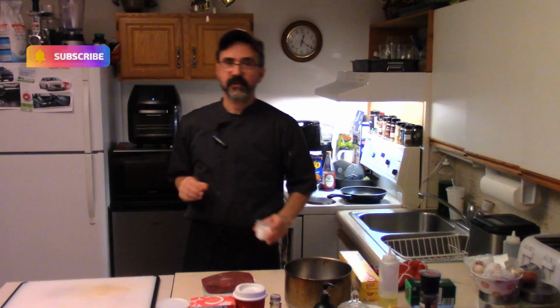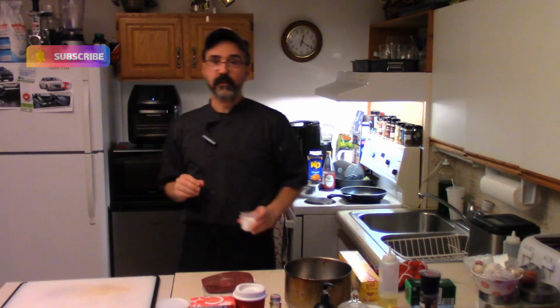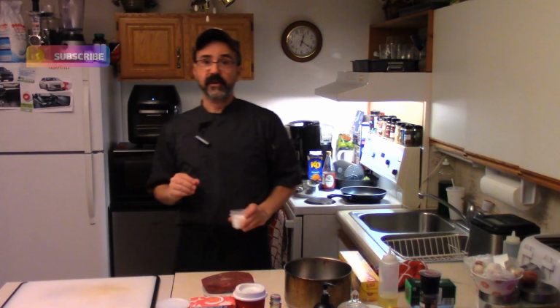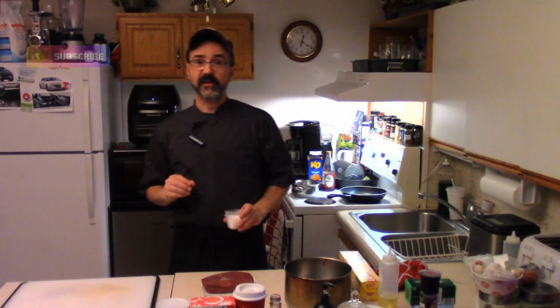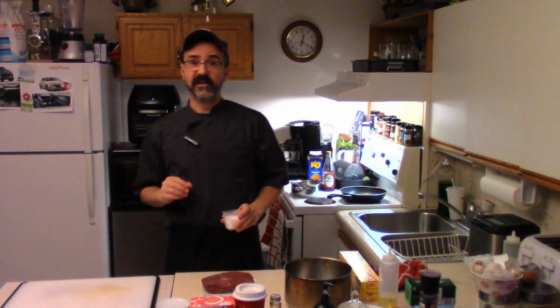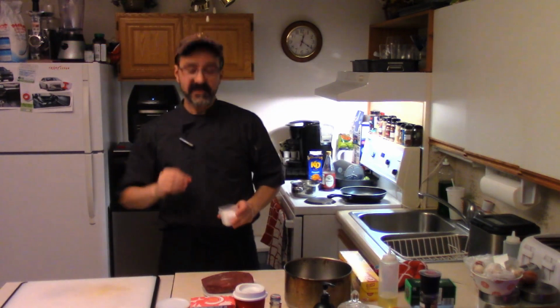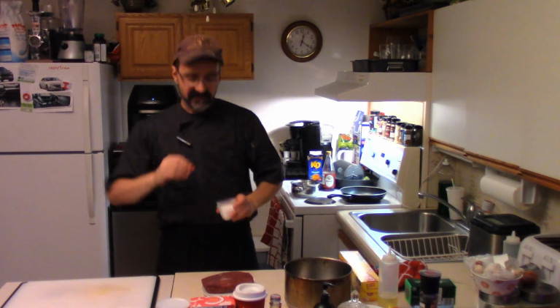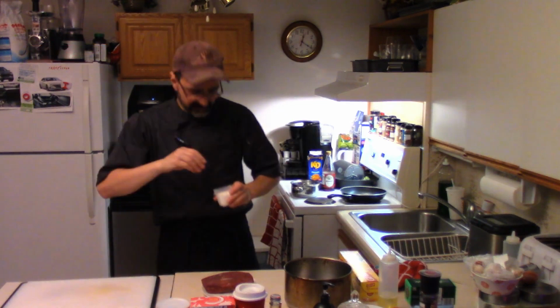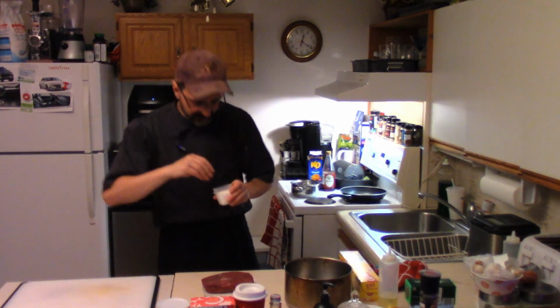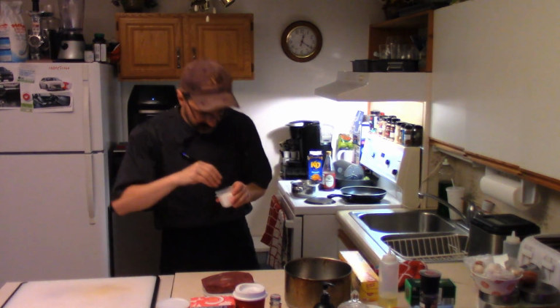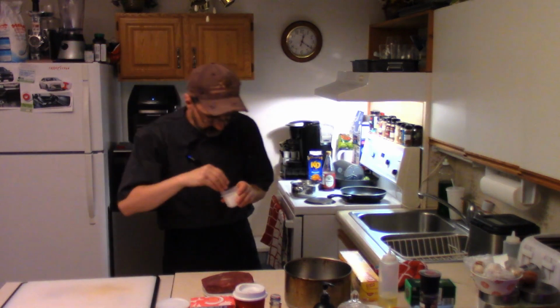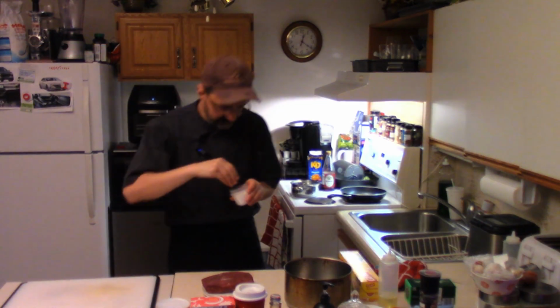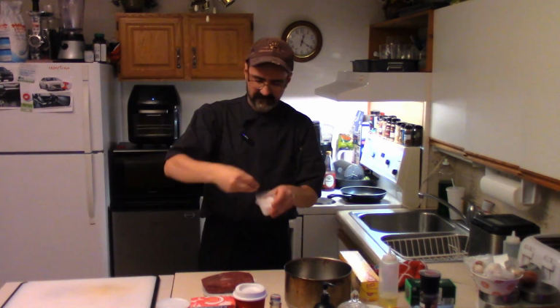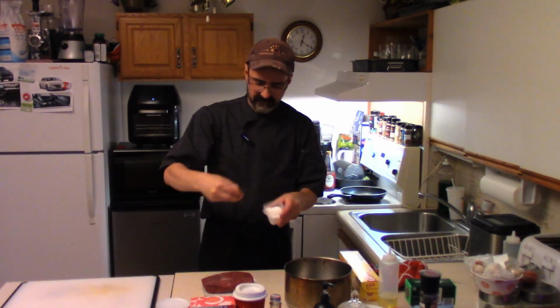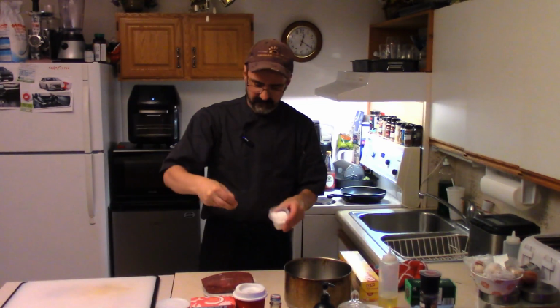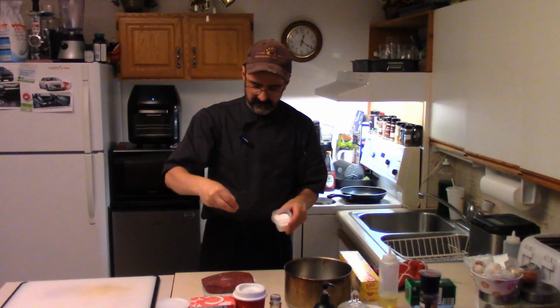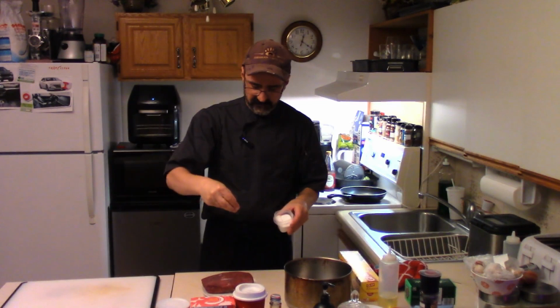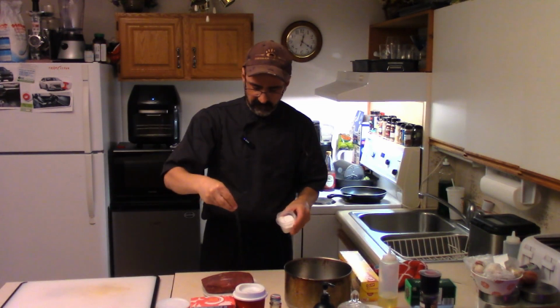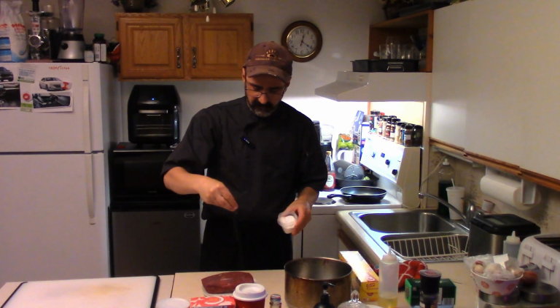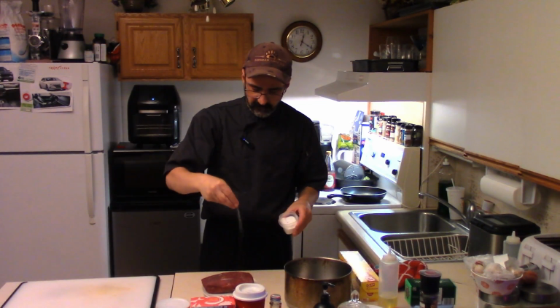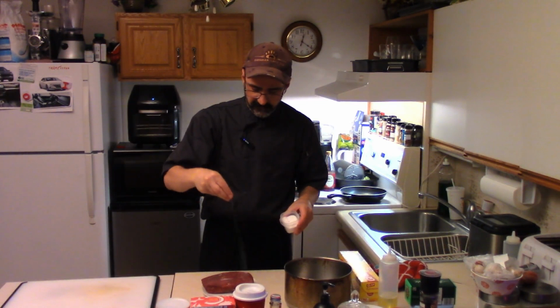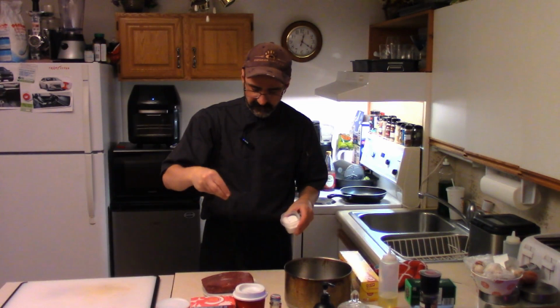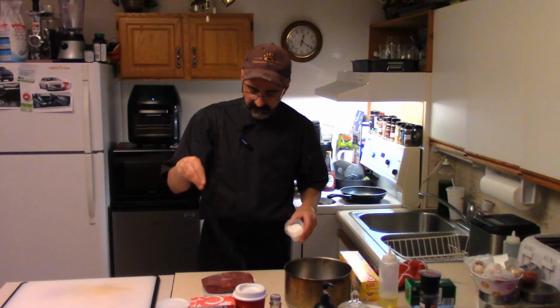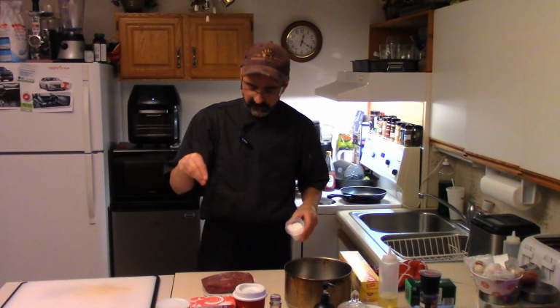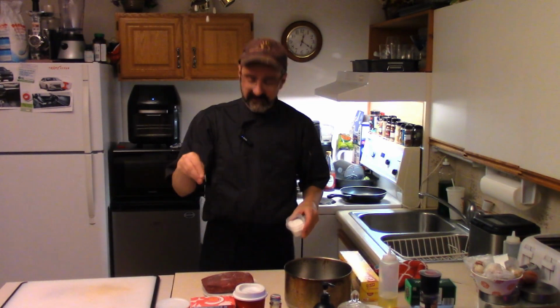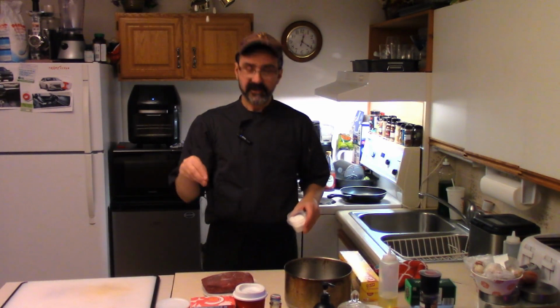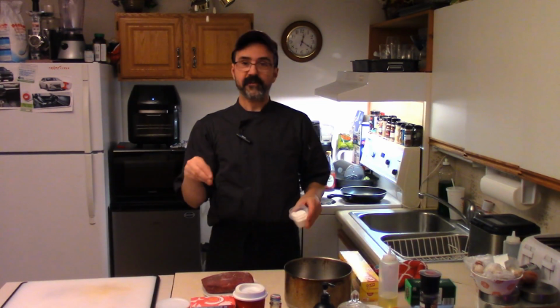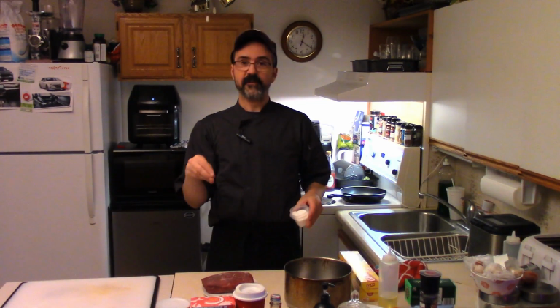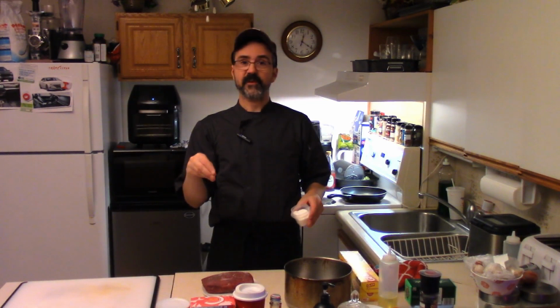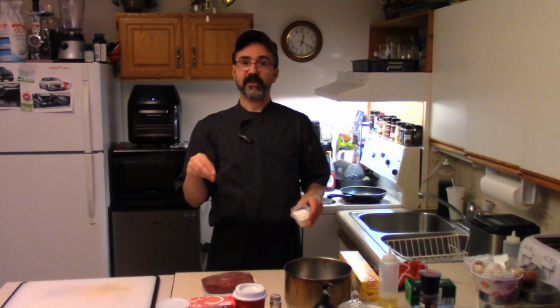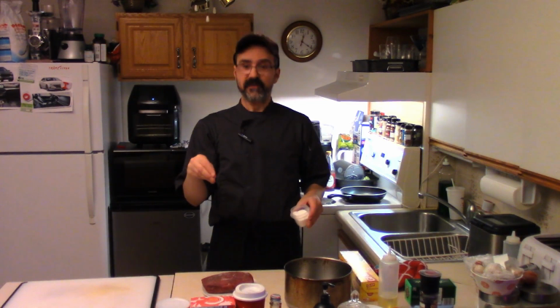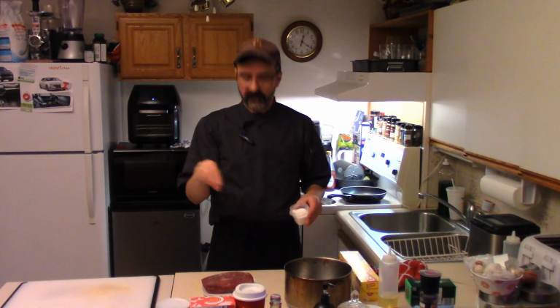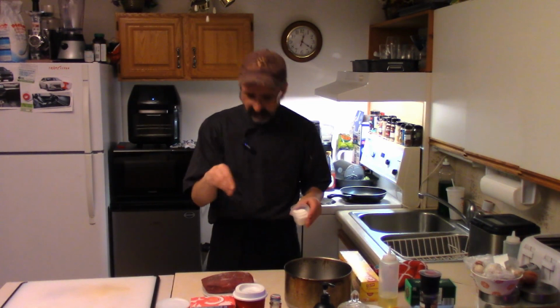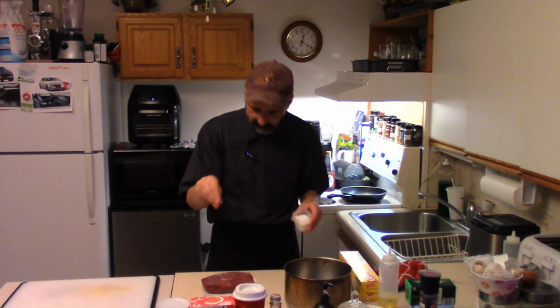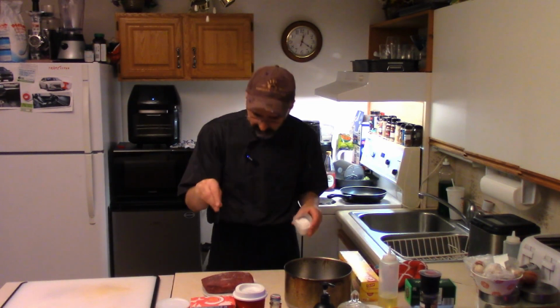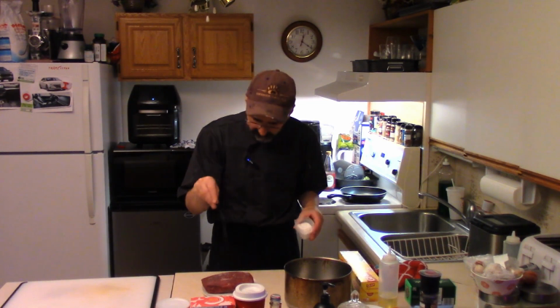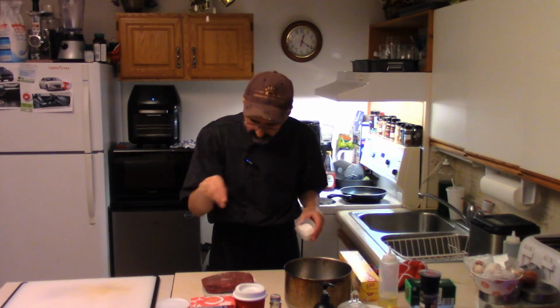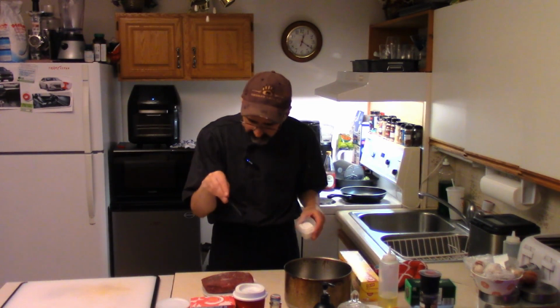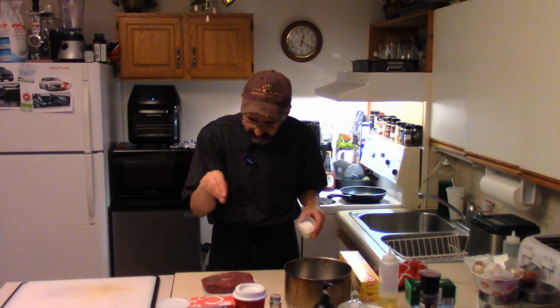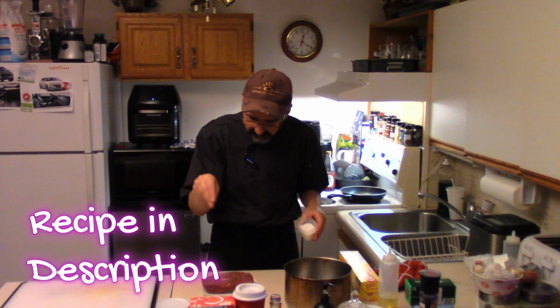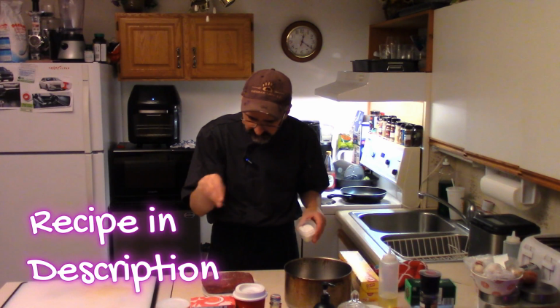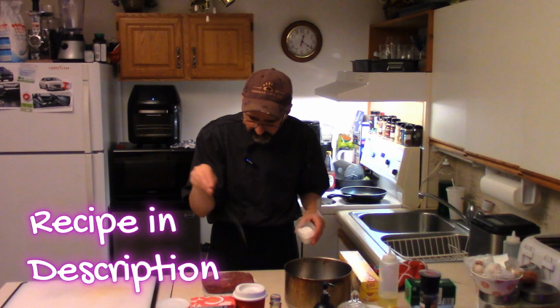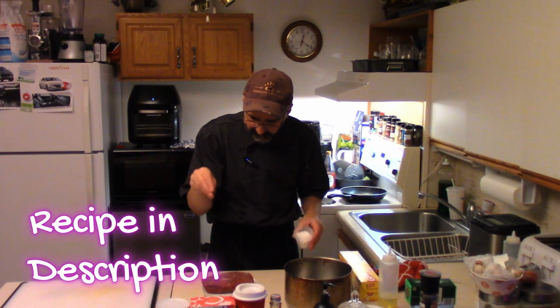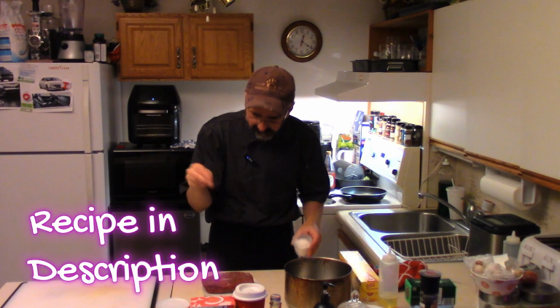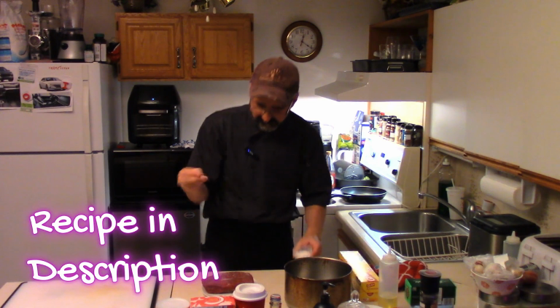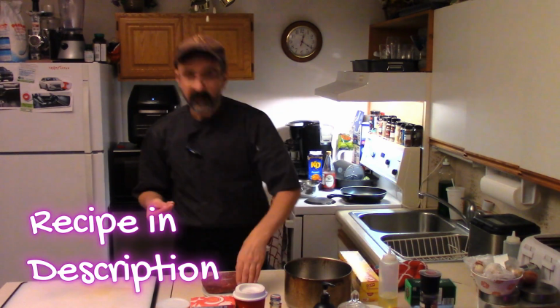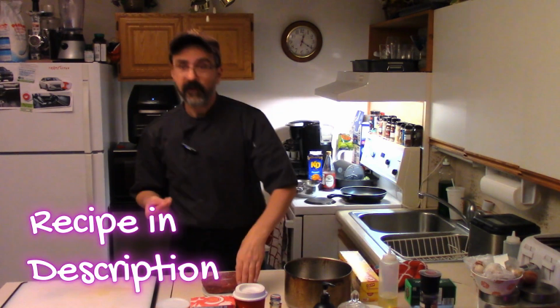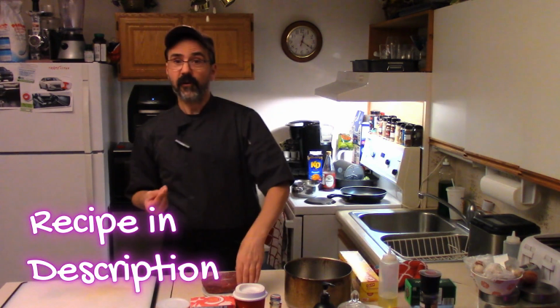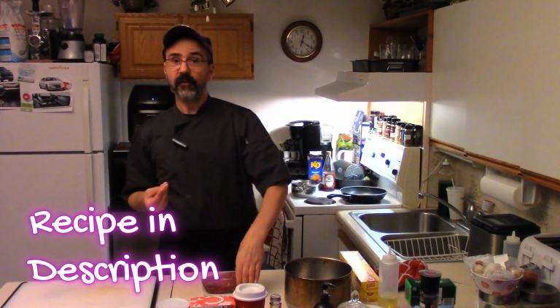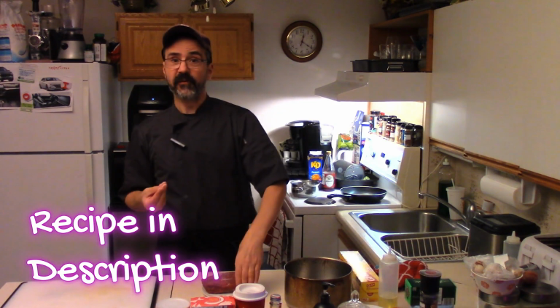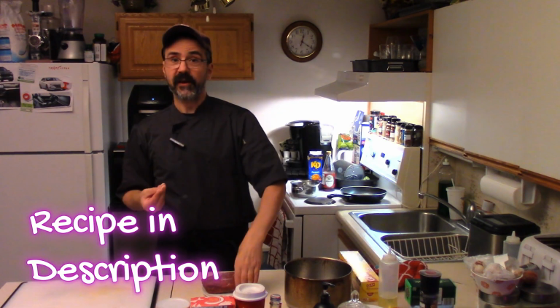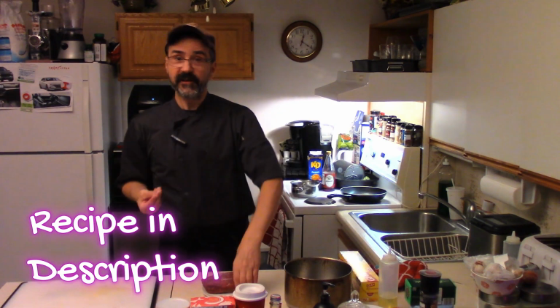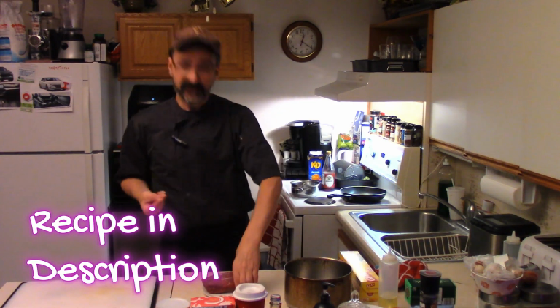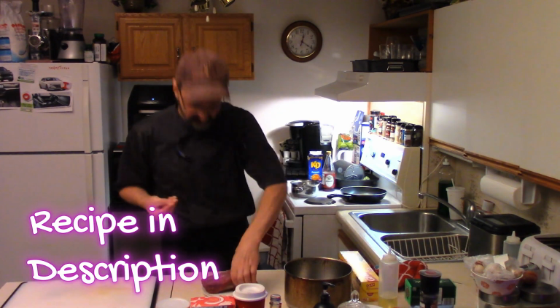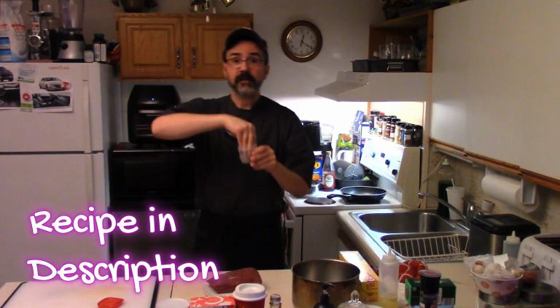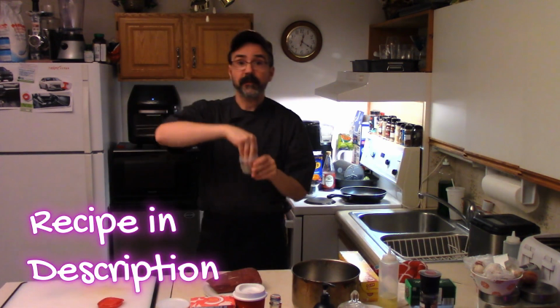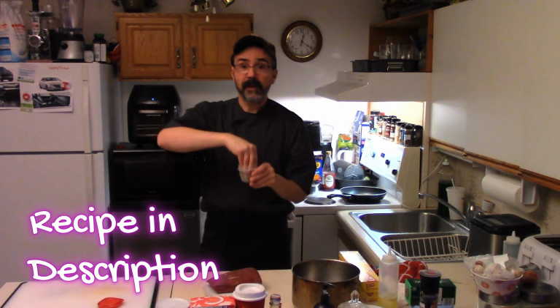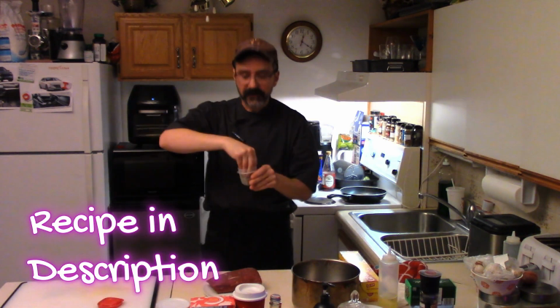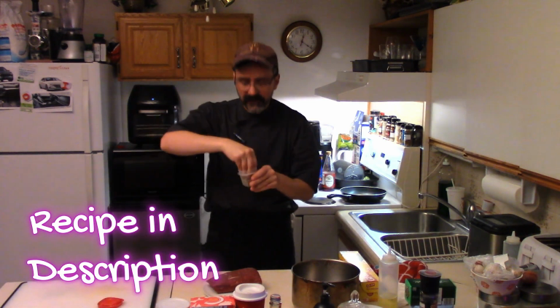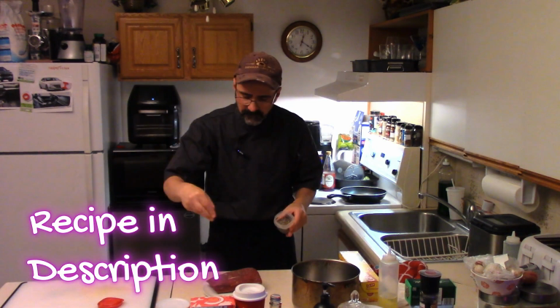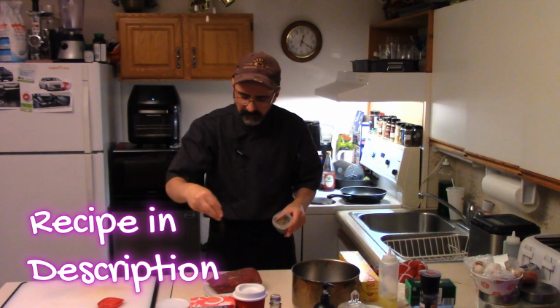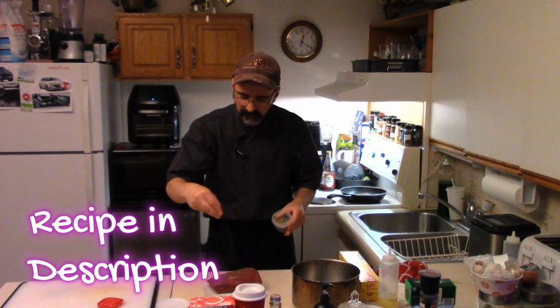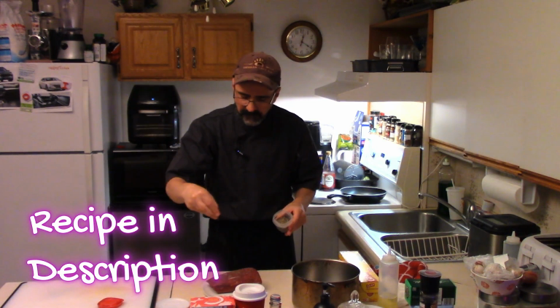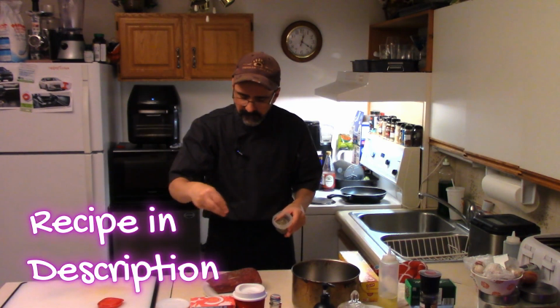So we're going to season it up. Some salt — be generous with the salt, that'll burn off a good amount on all sides. Some pepper.